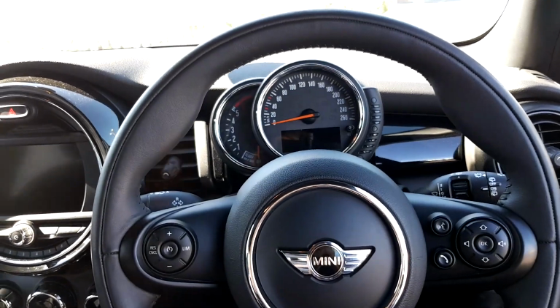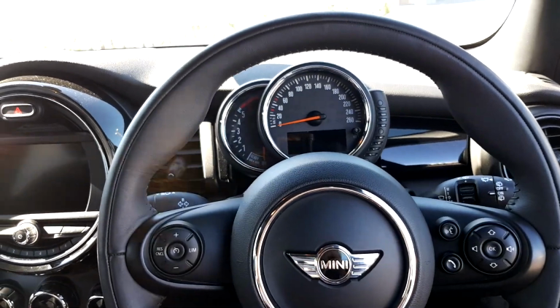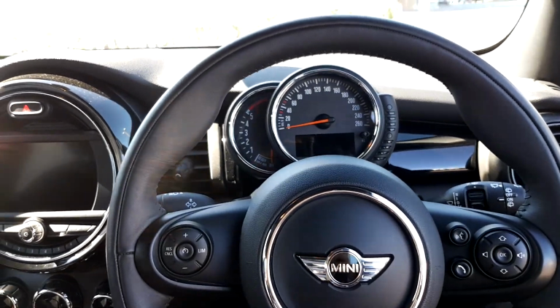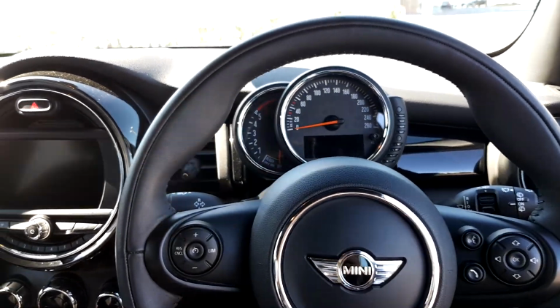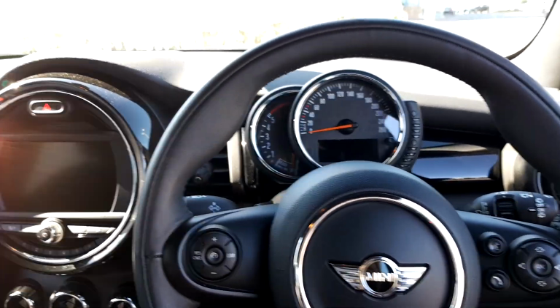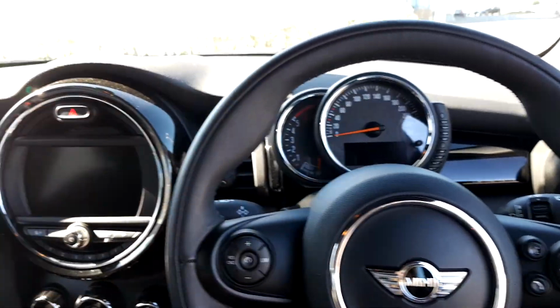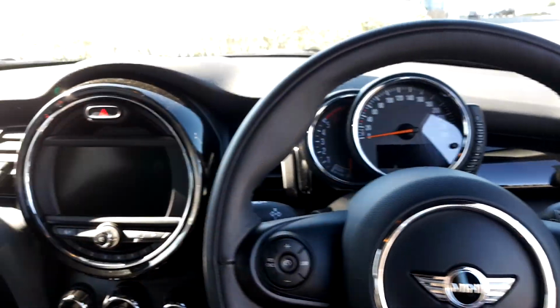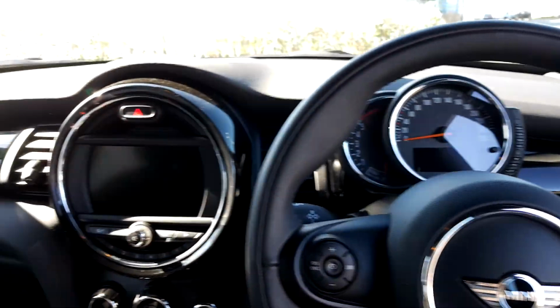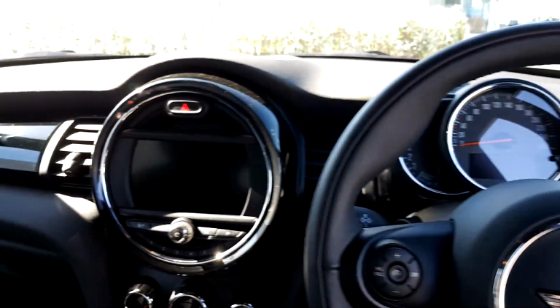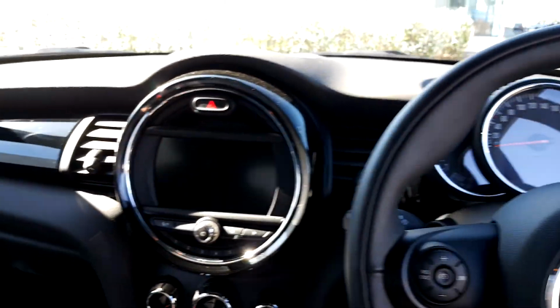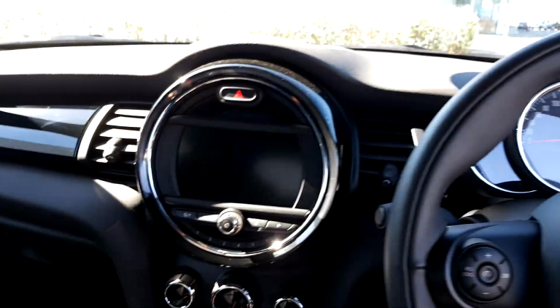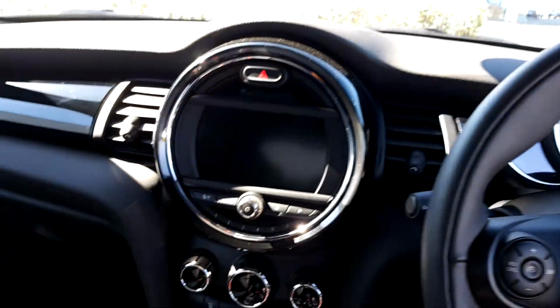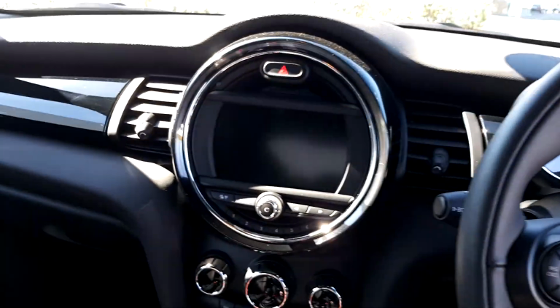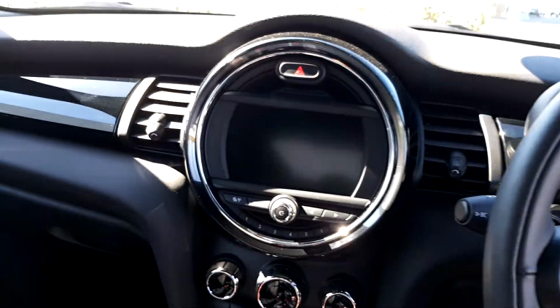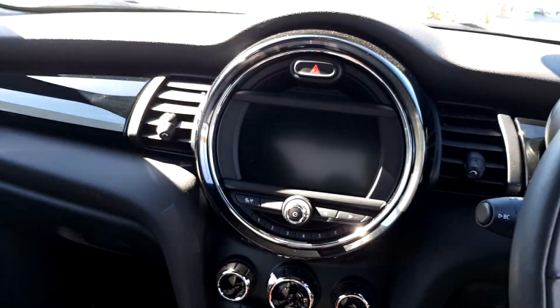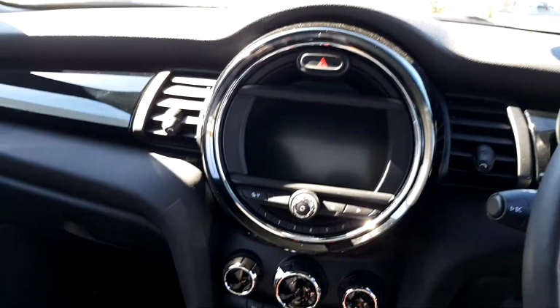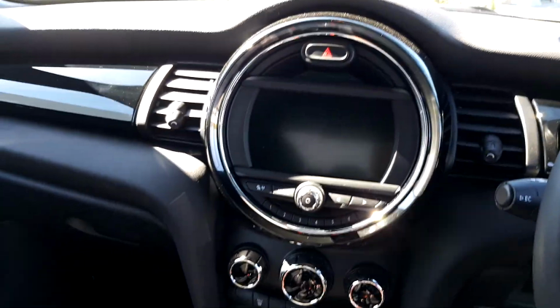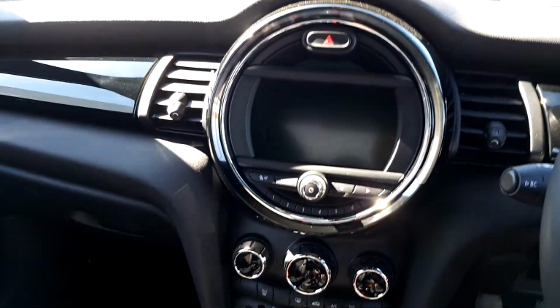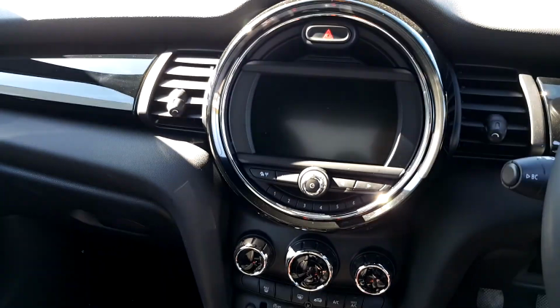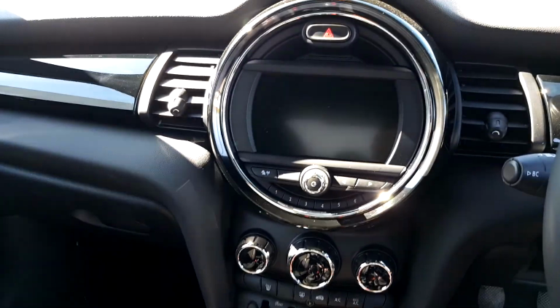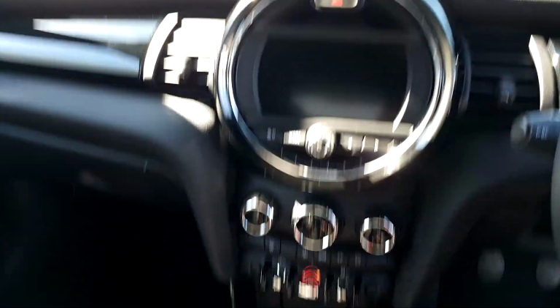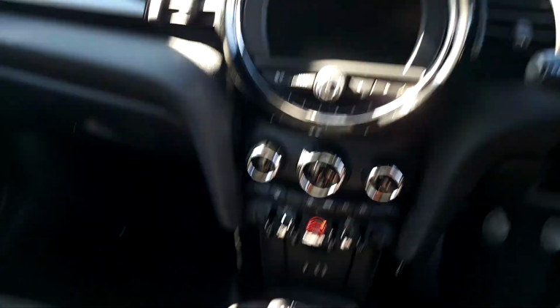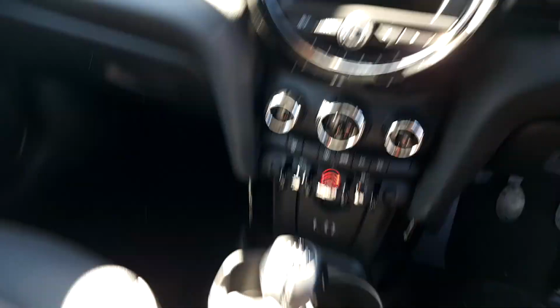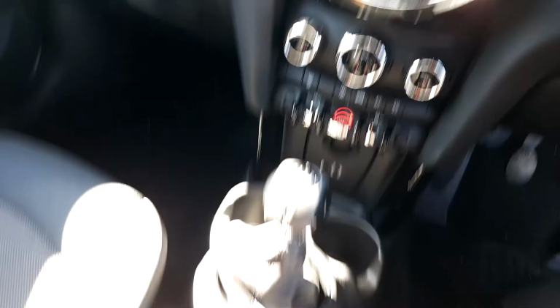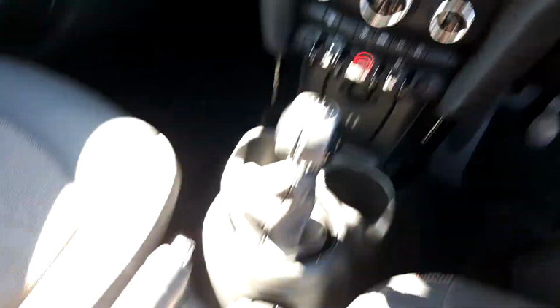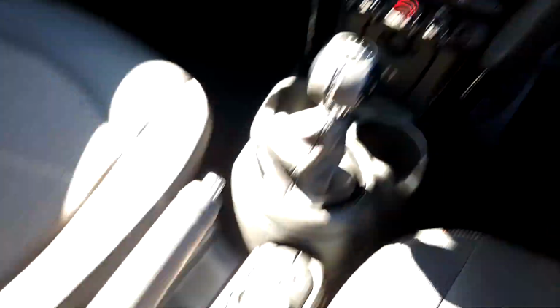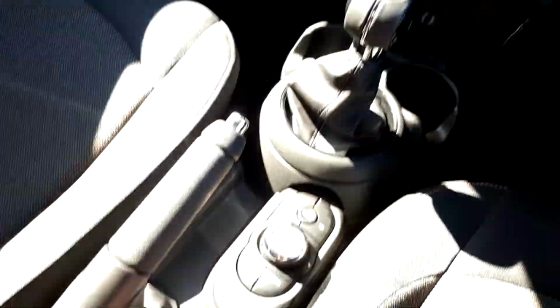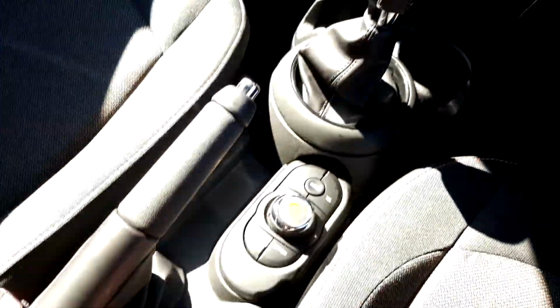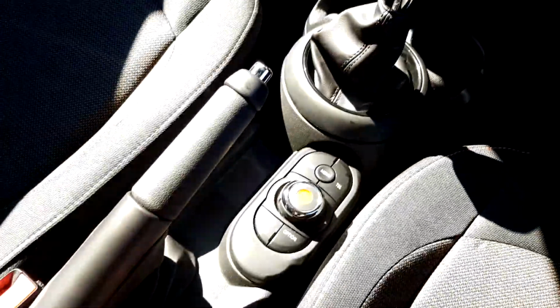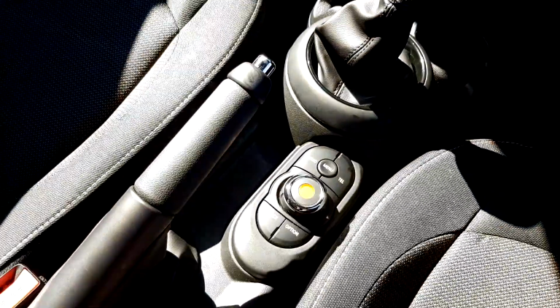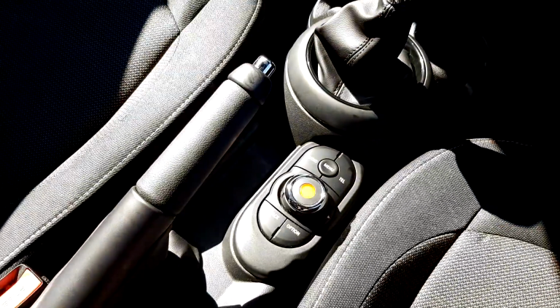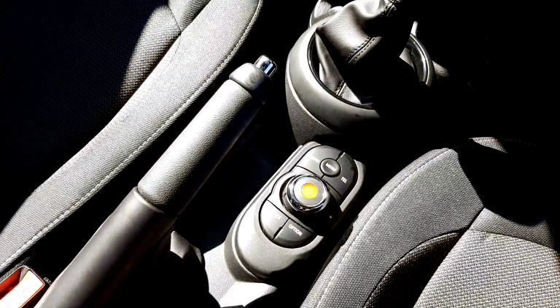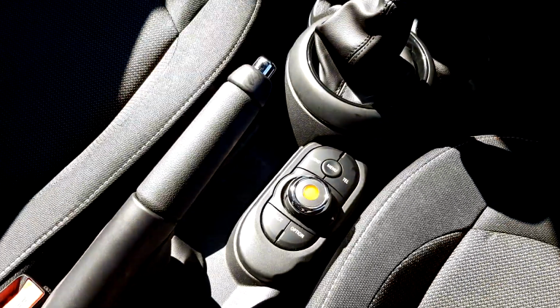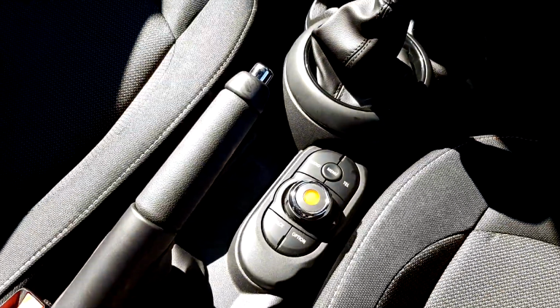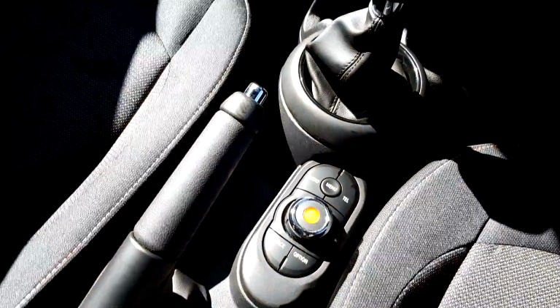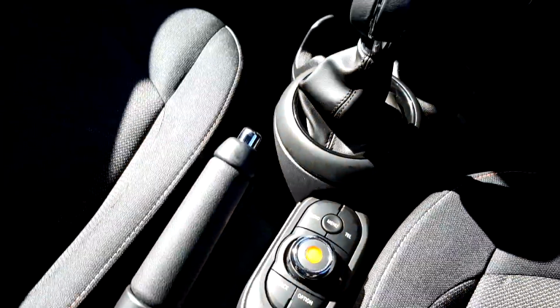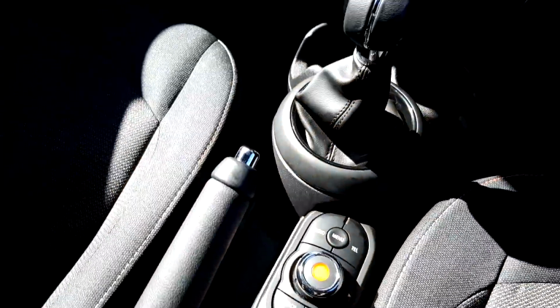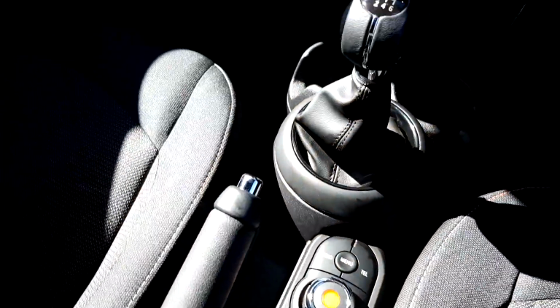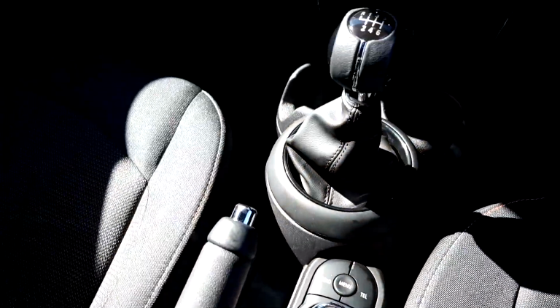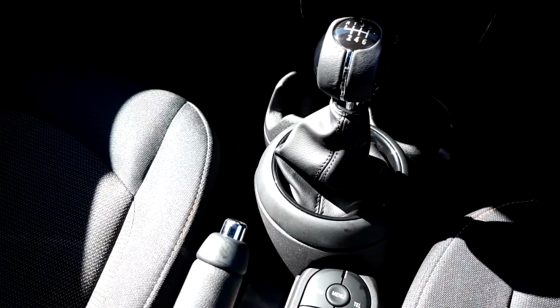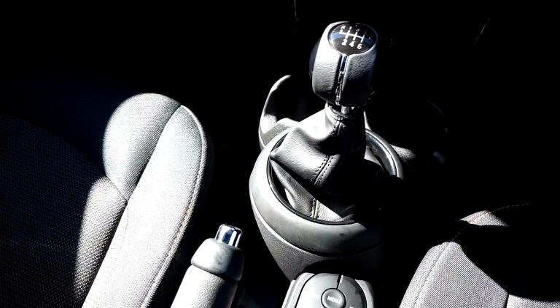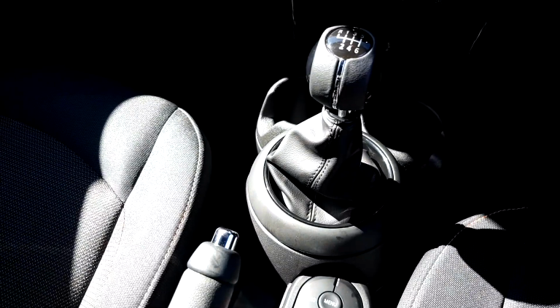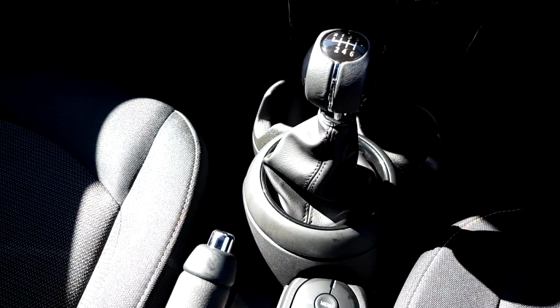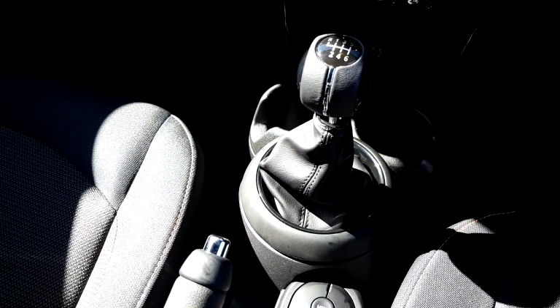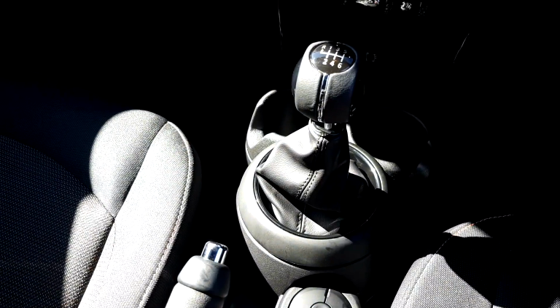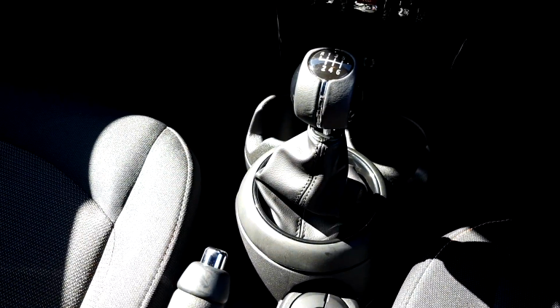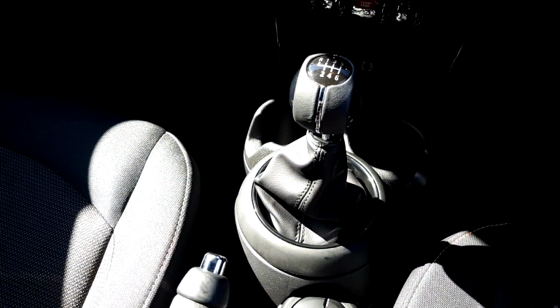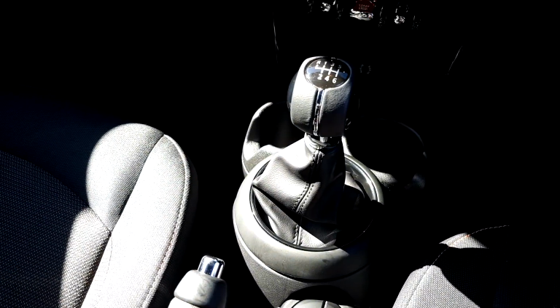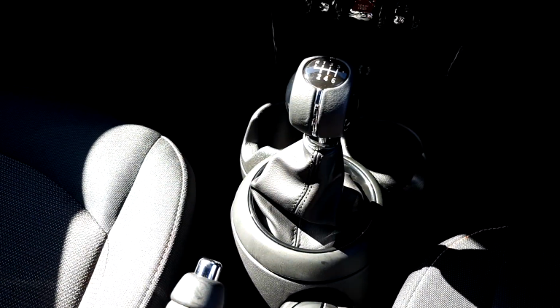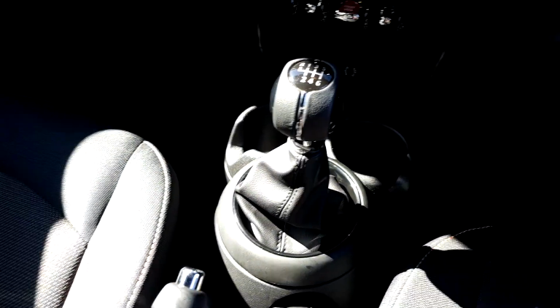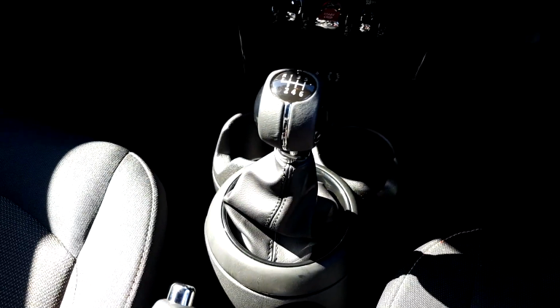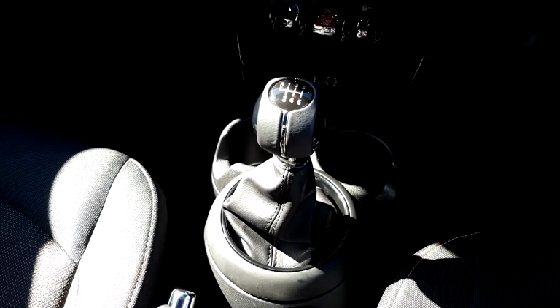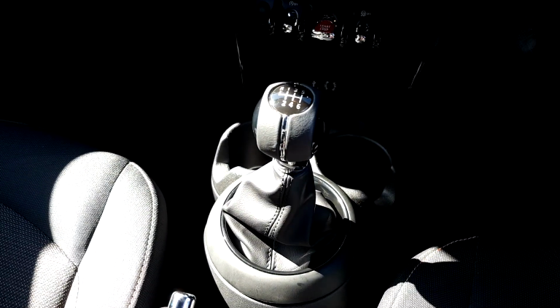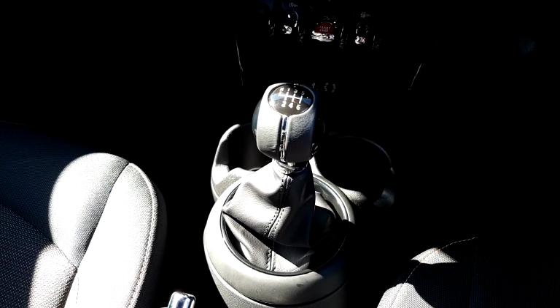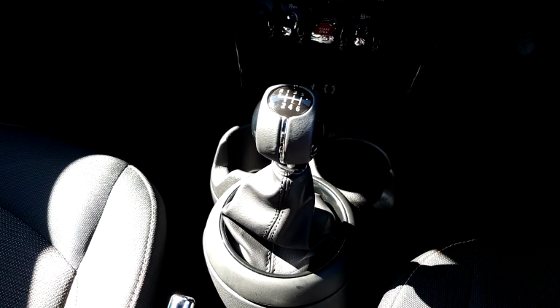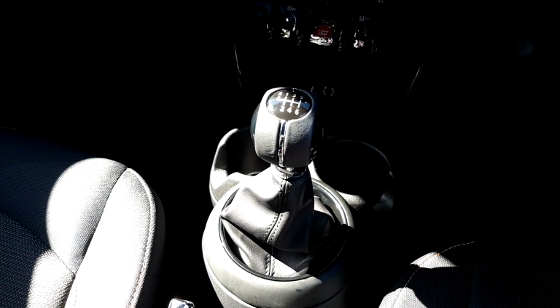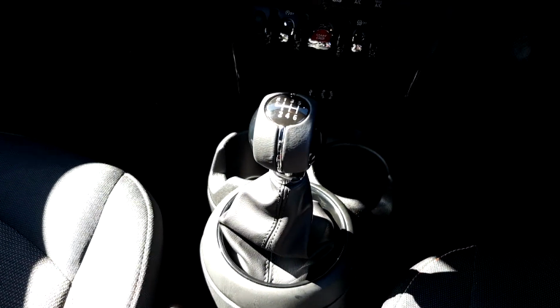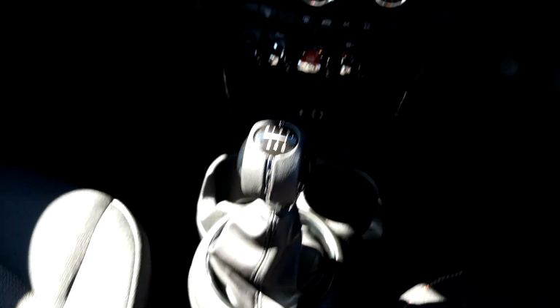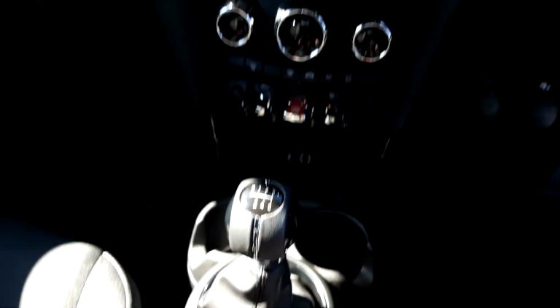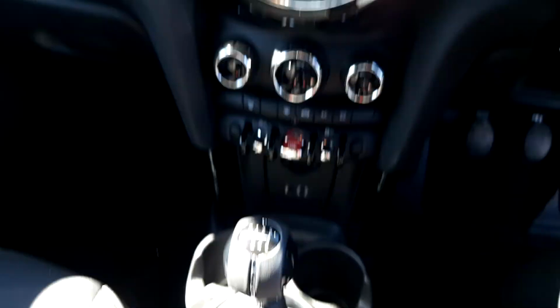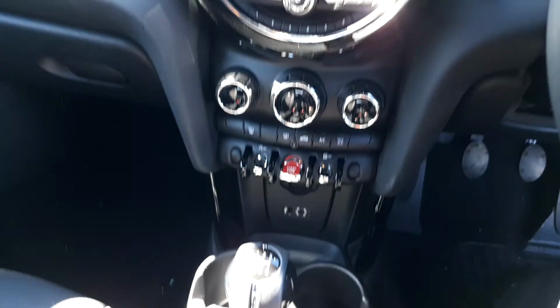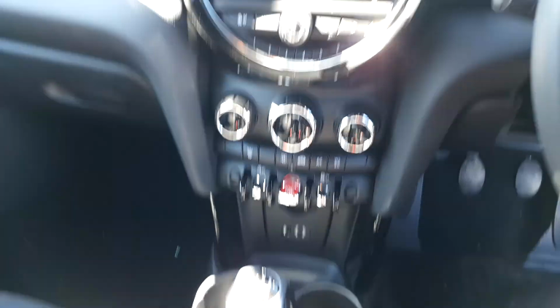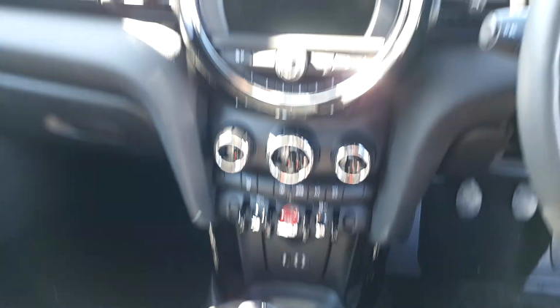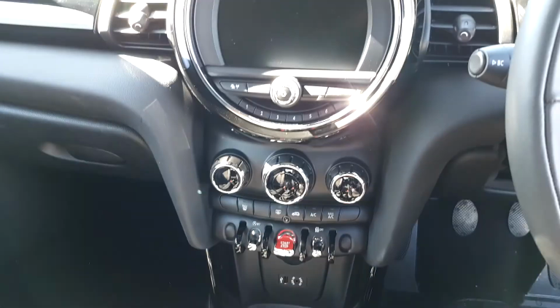The Mini Visual Boost radio and controls, and a 6-speed manual gearbox.